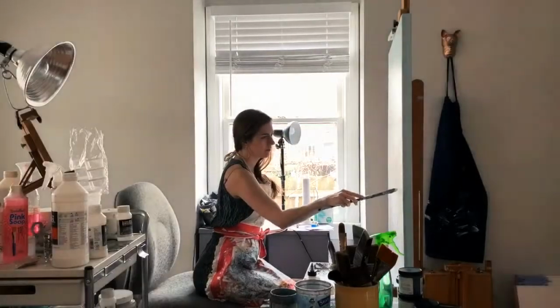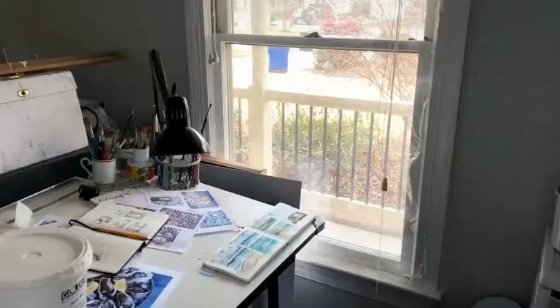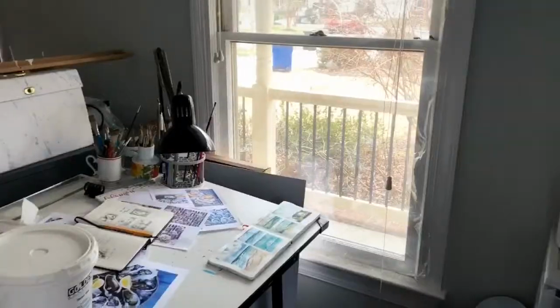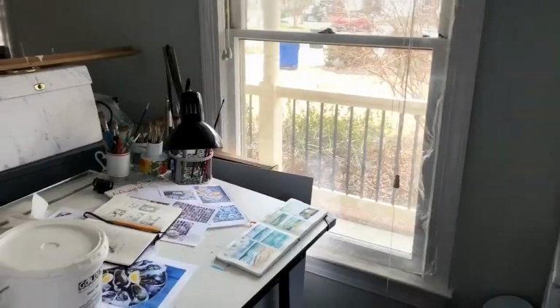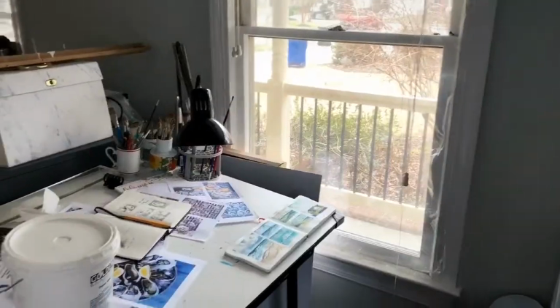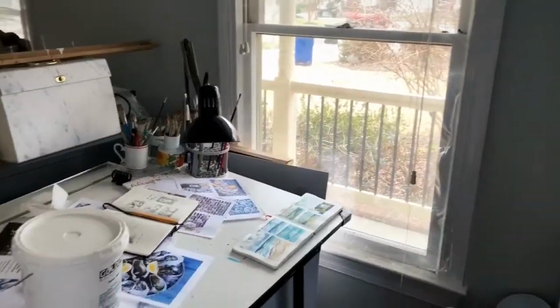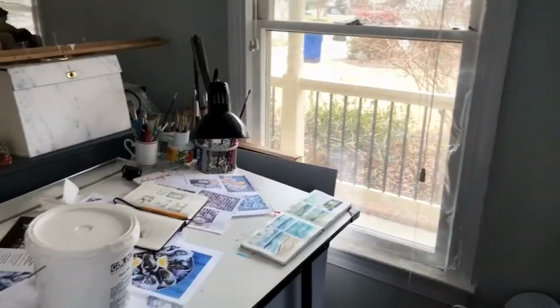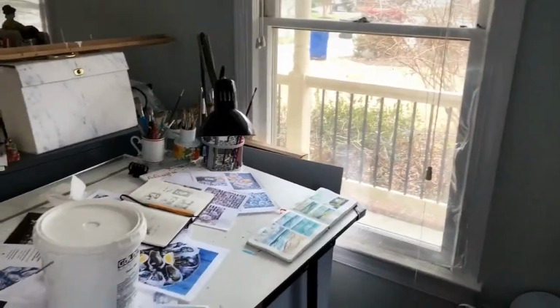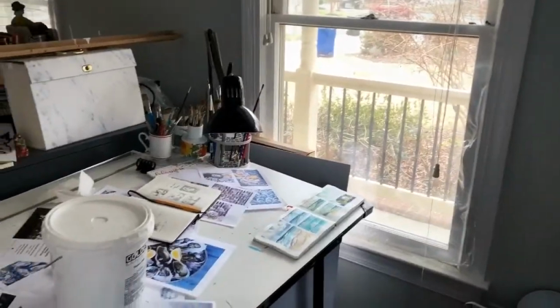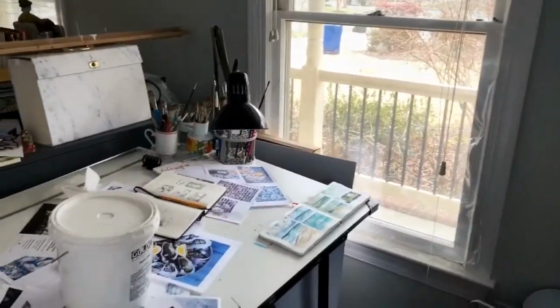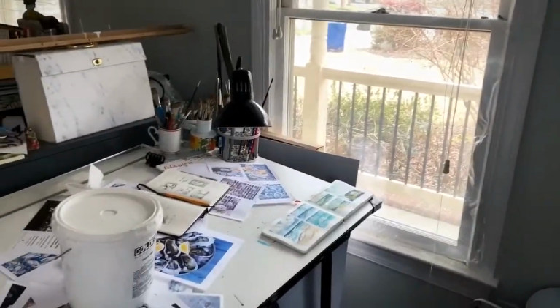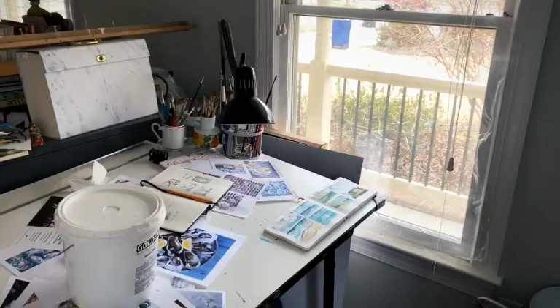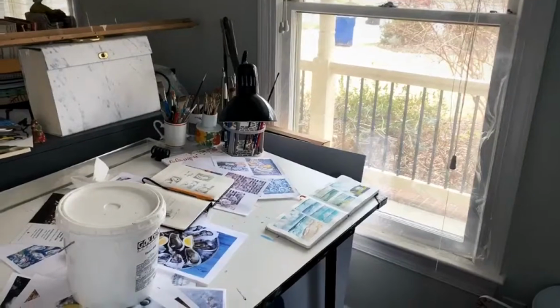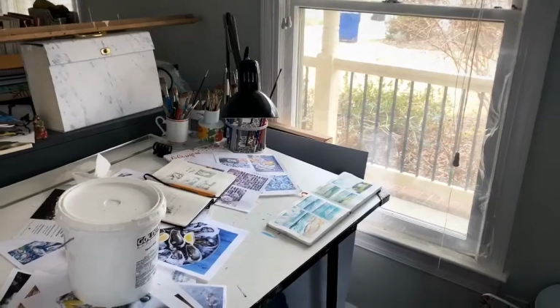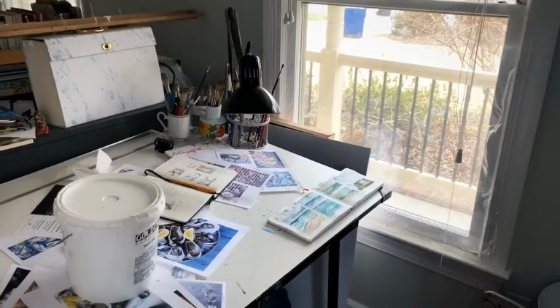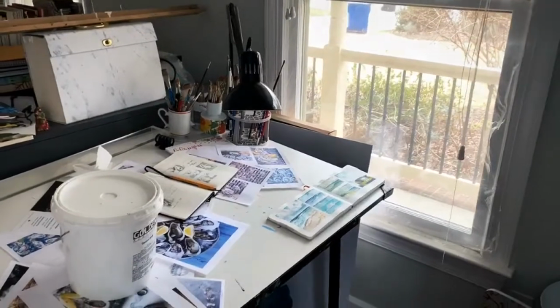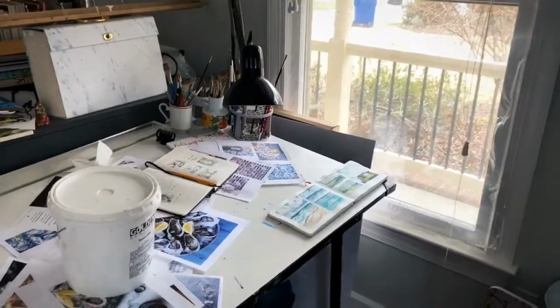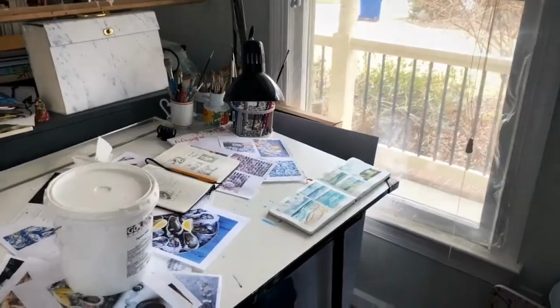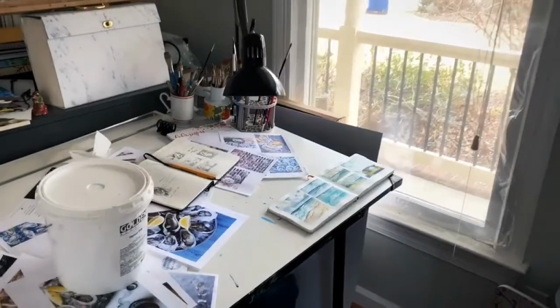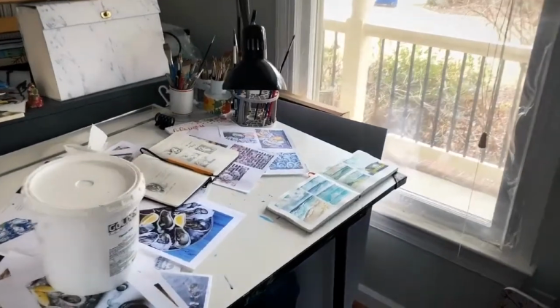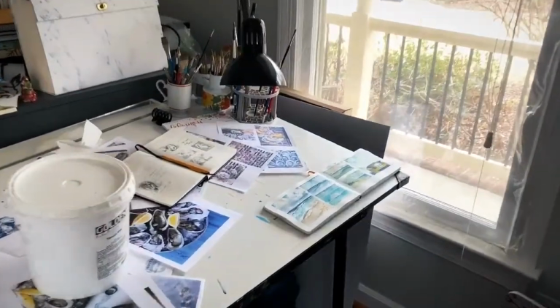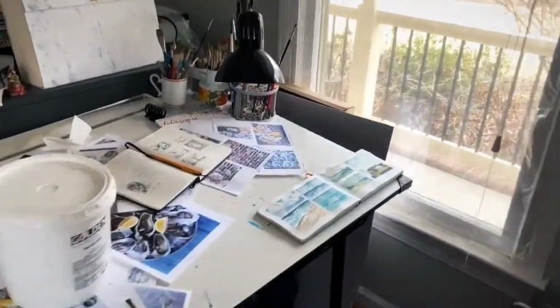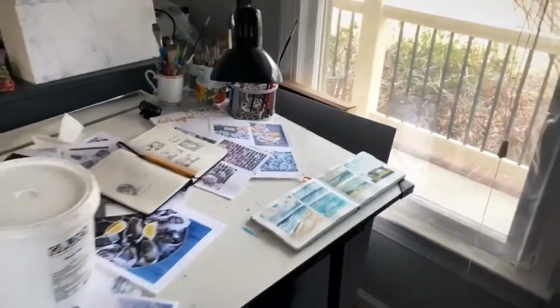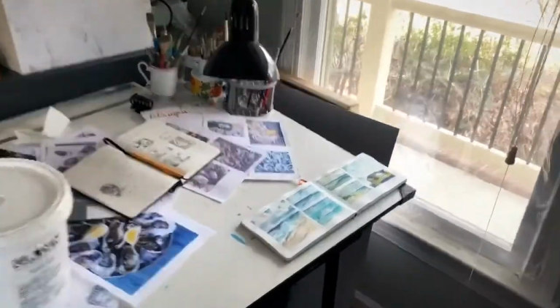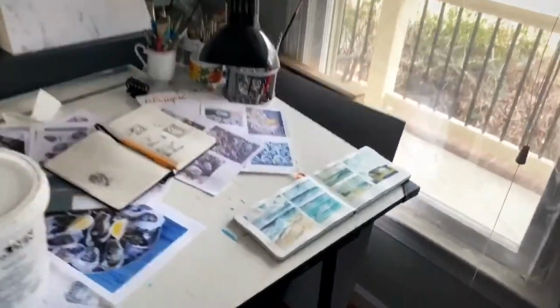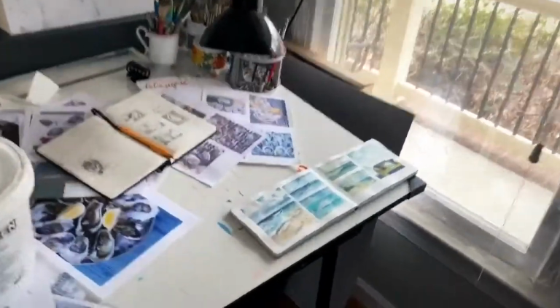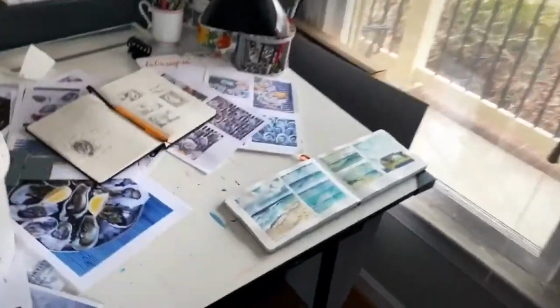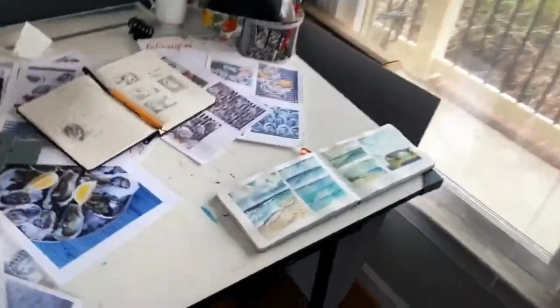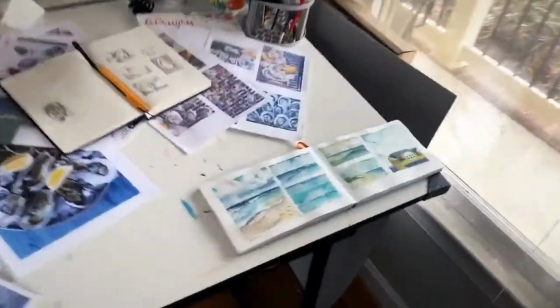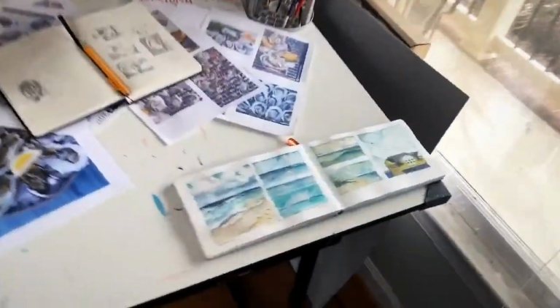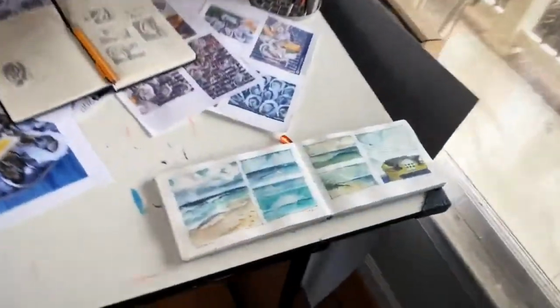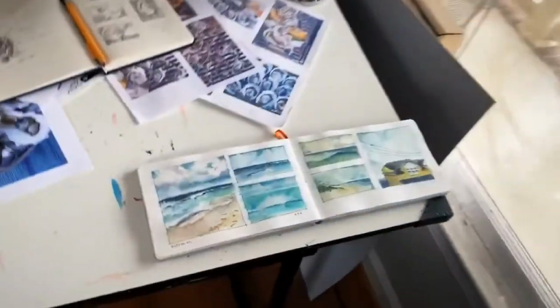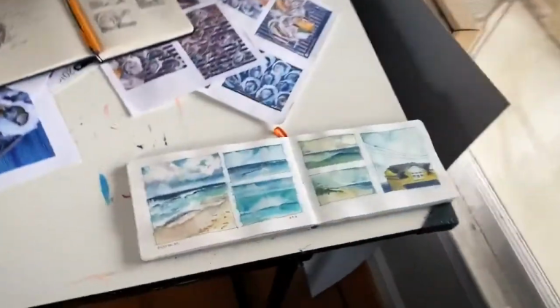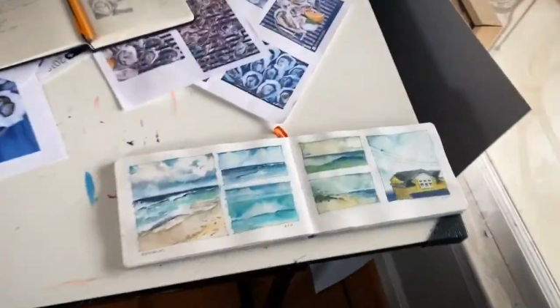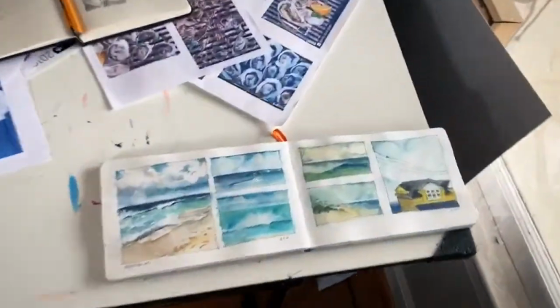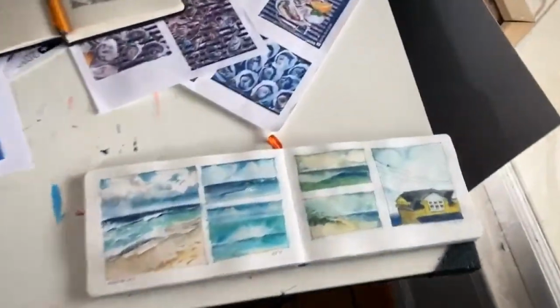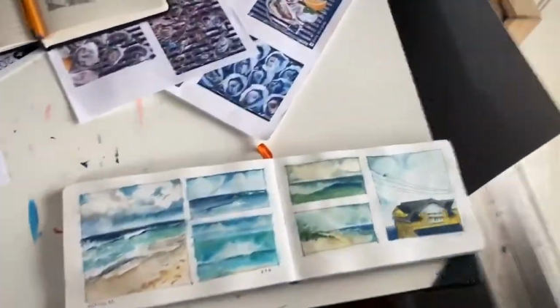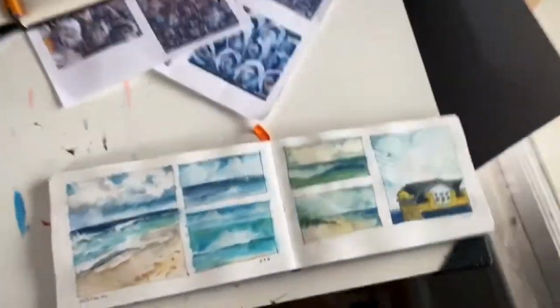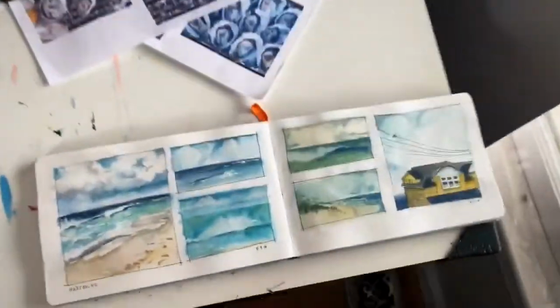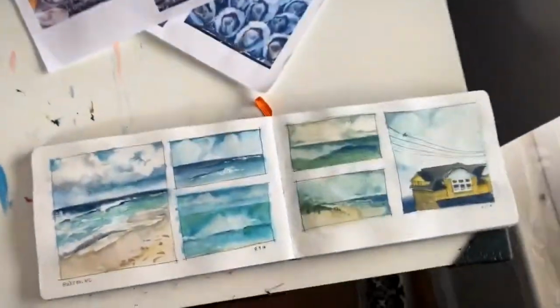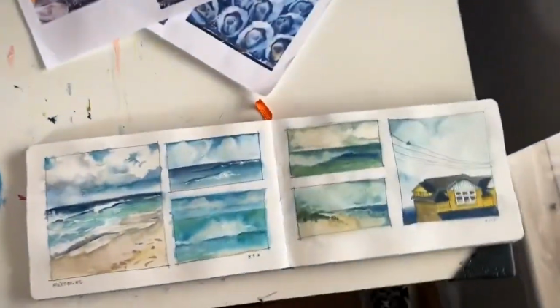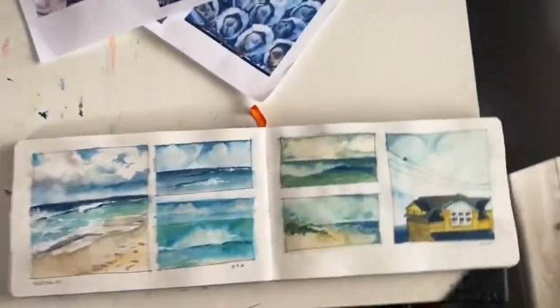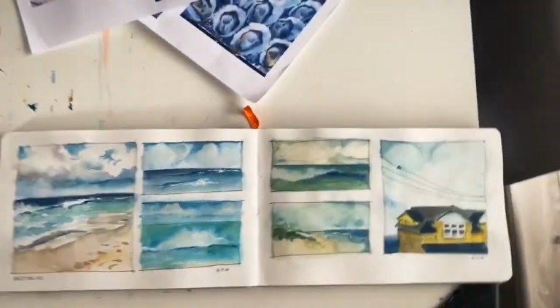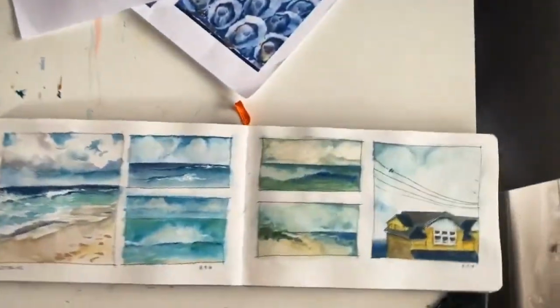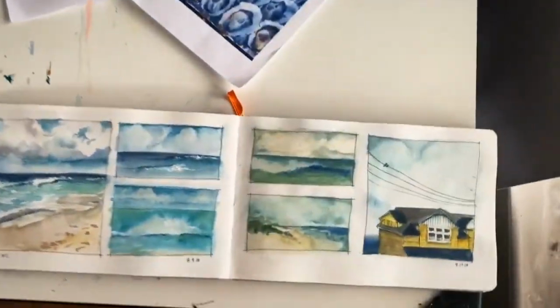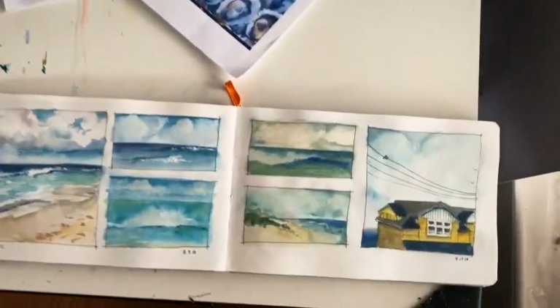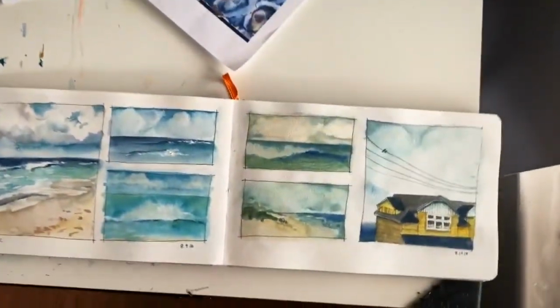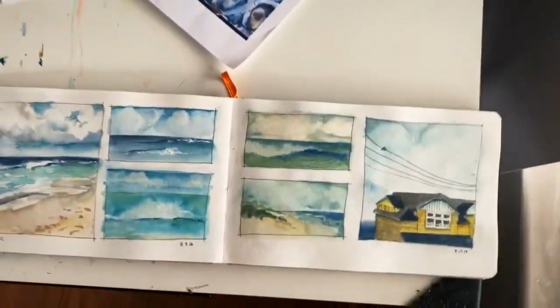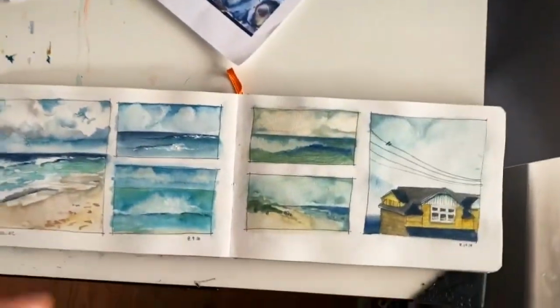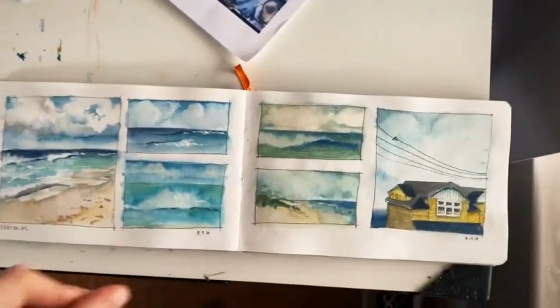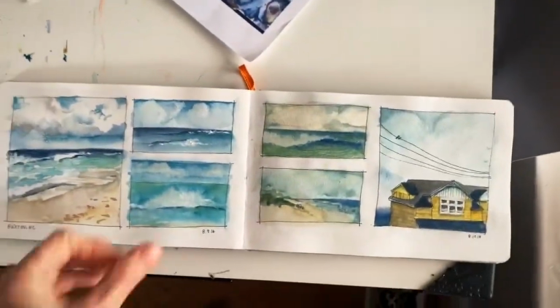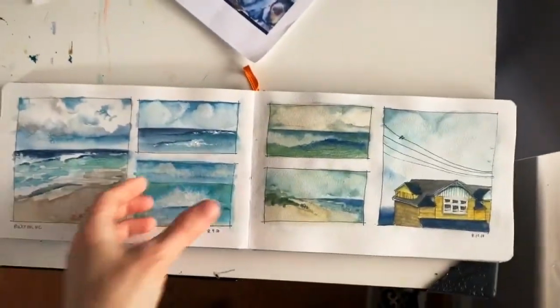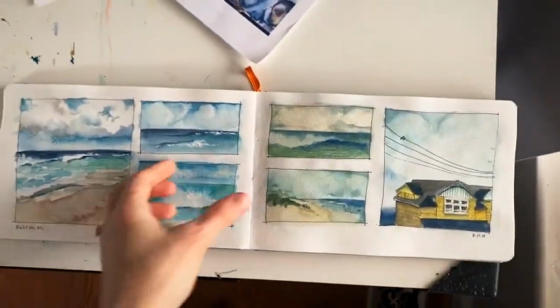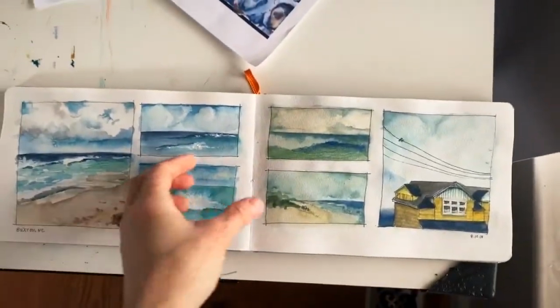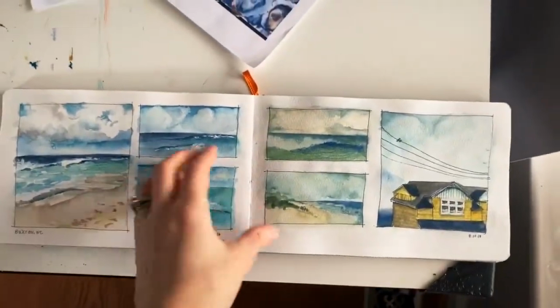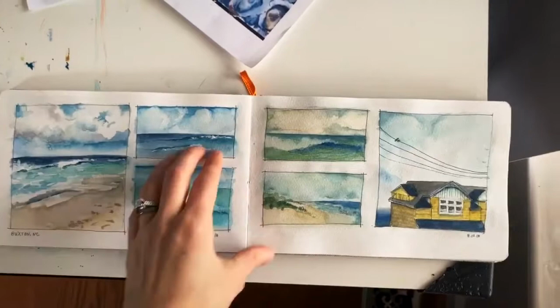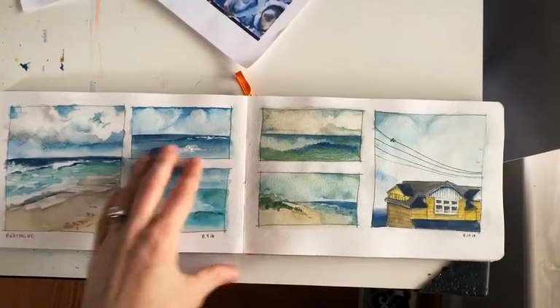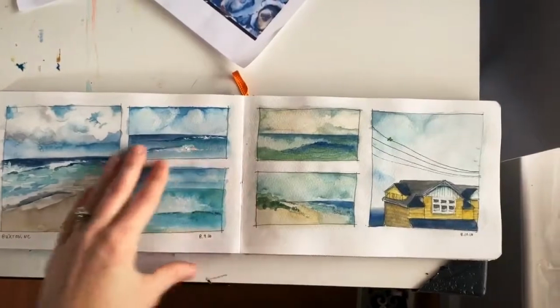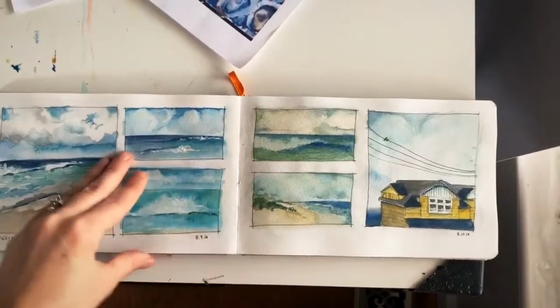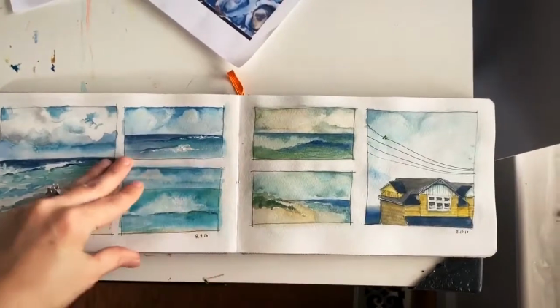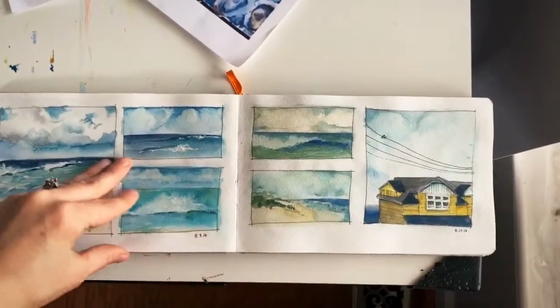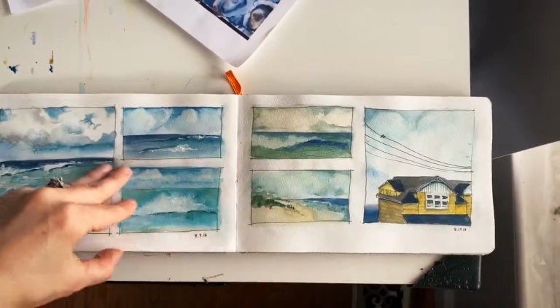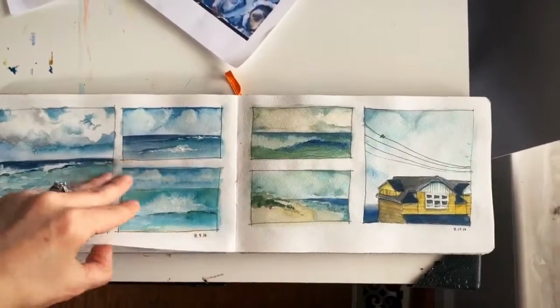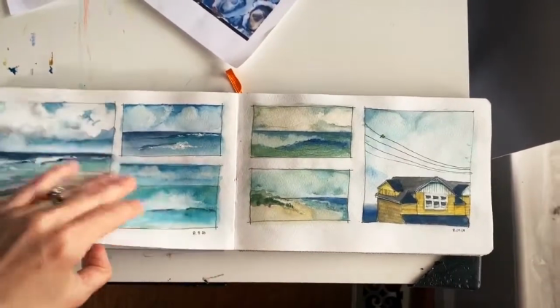This is my drafting table. I keep lots and lots of stuff on here, and one of the things I like to keep around are these sketchbooks.